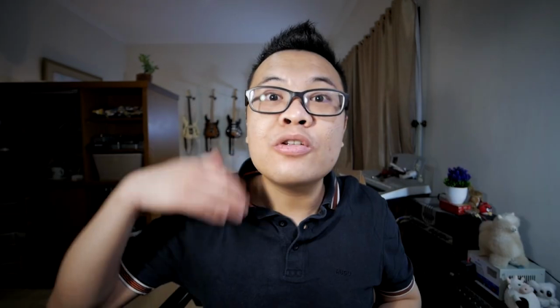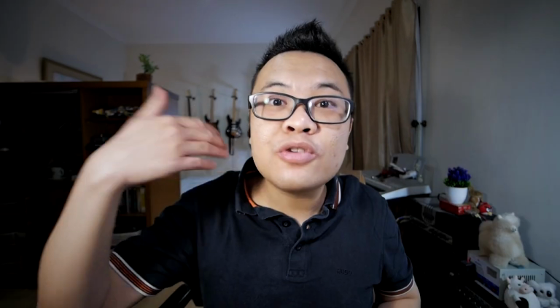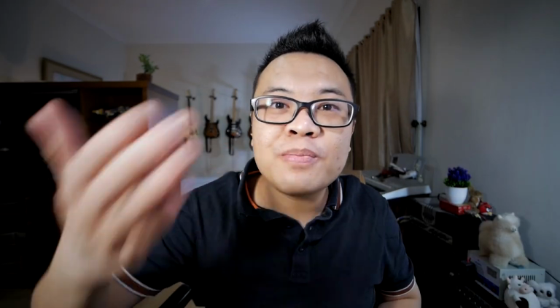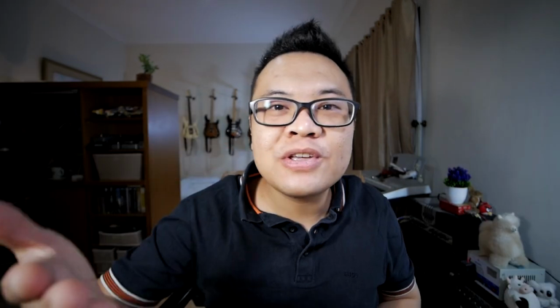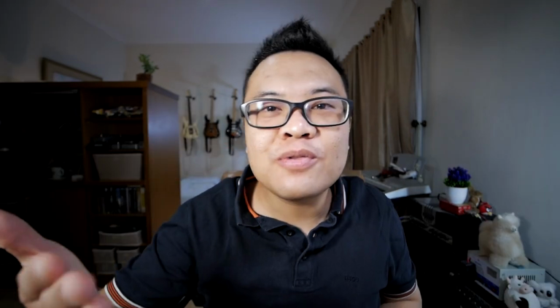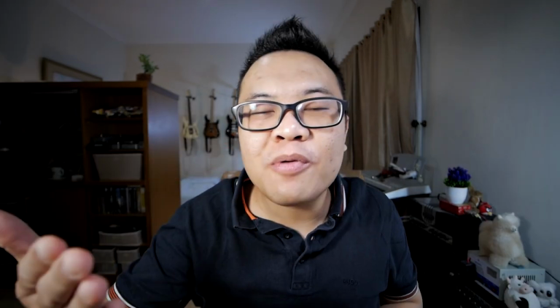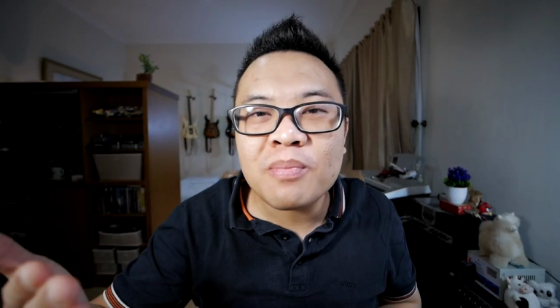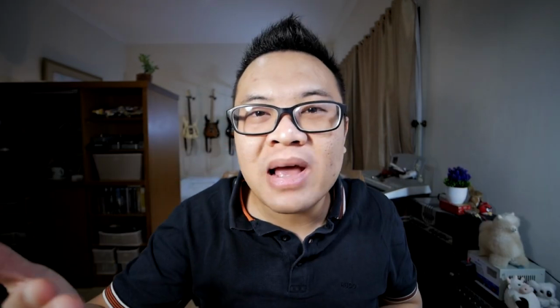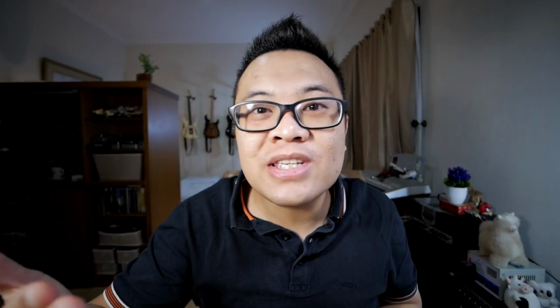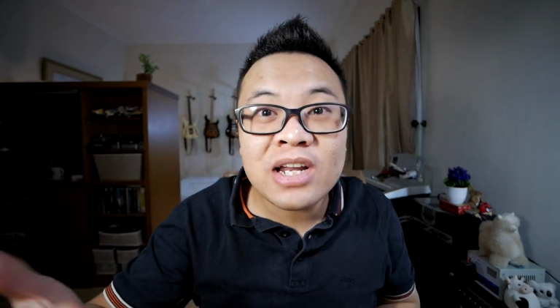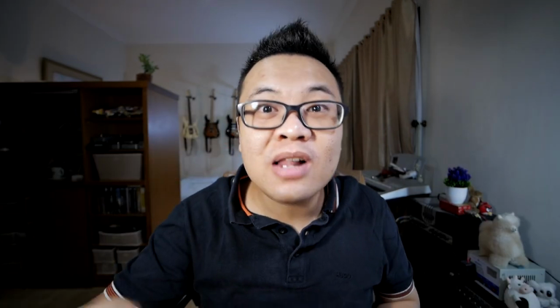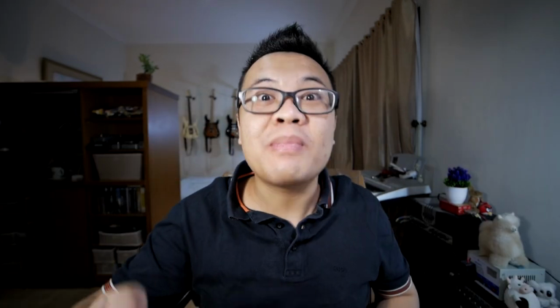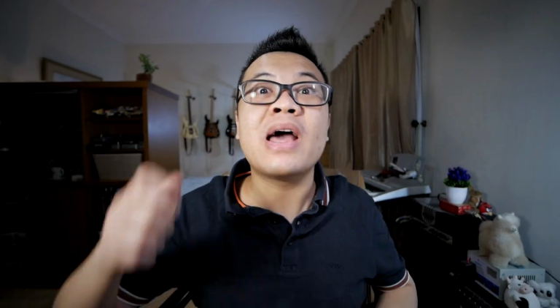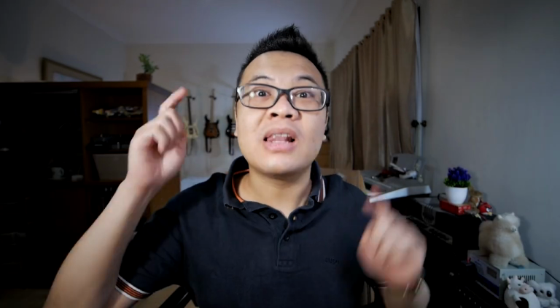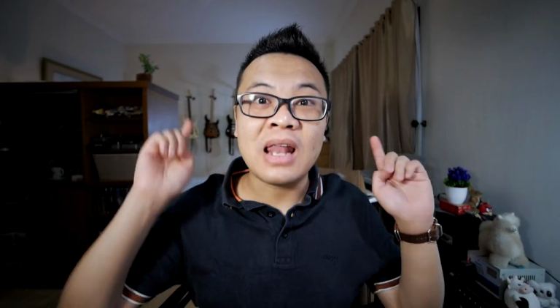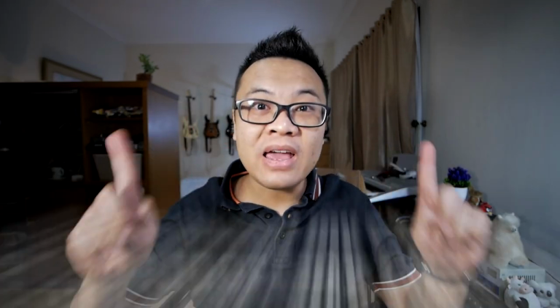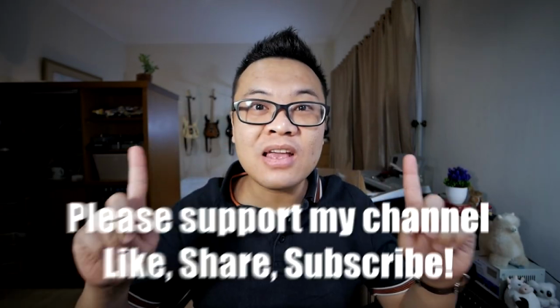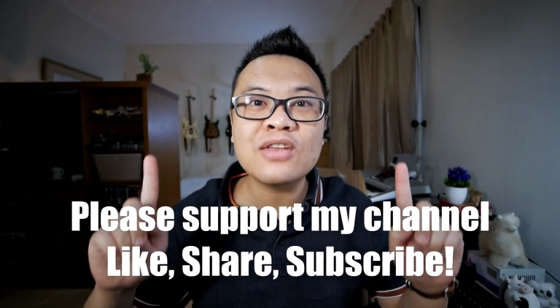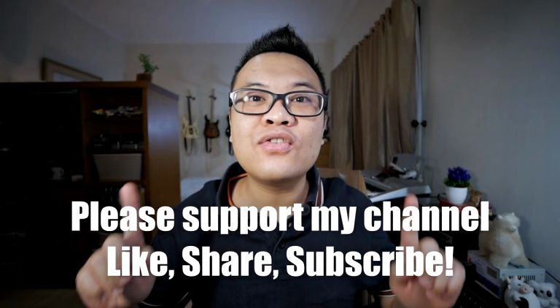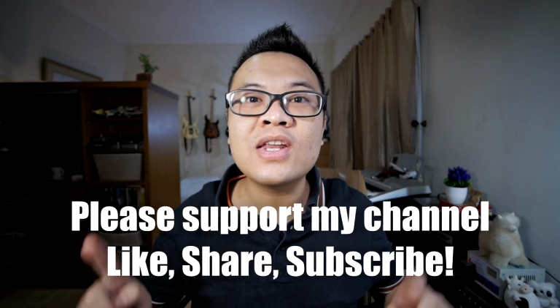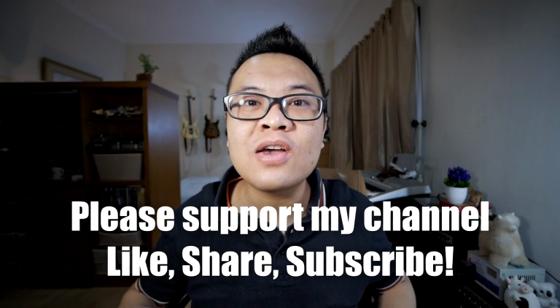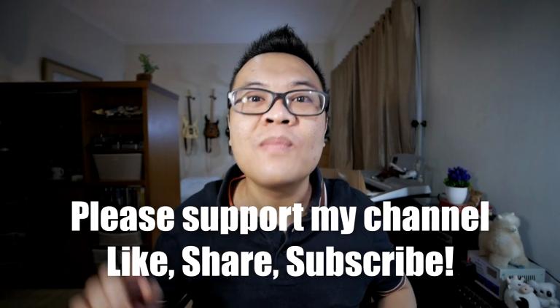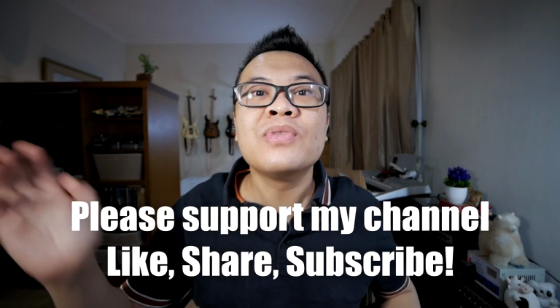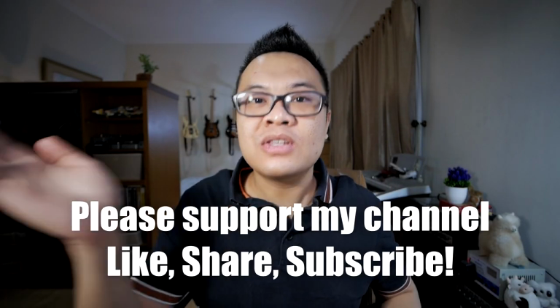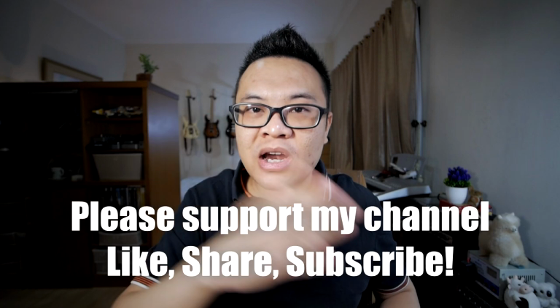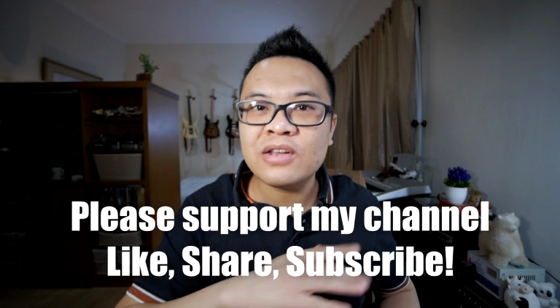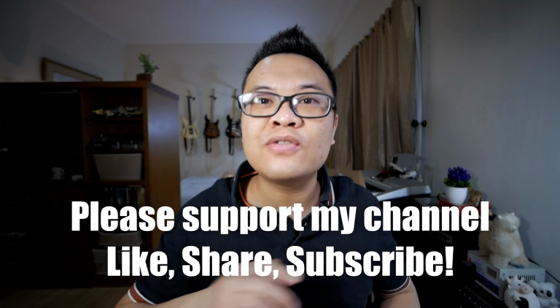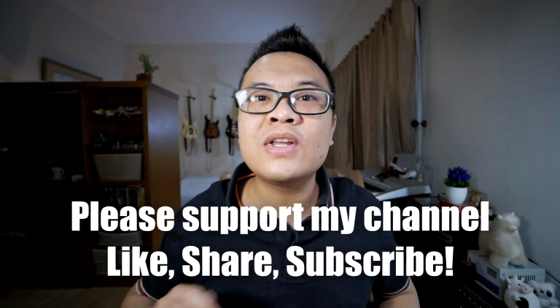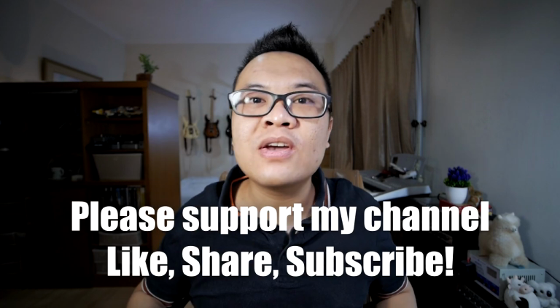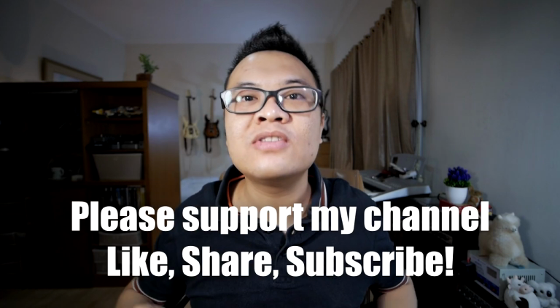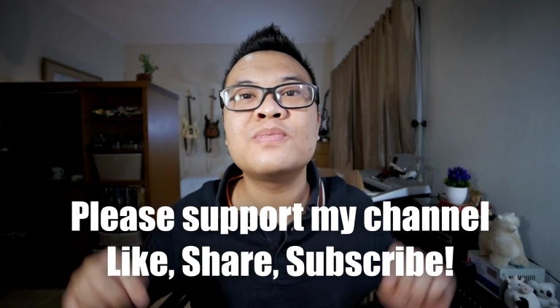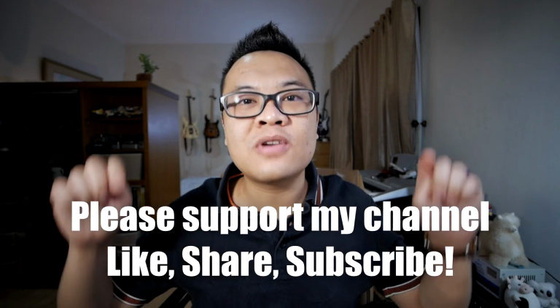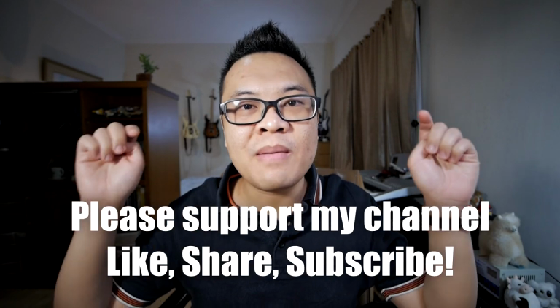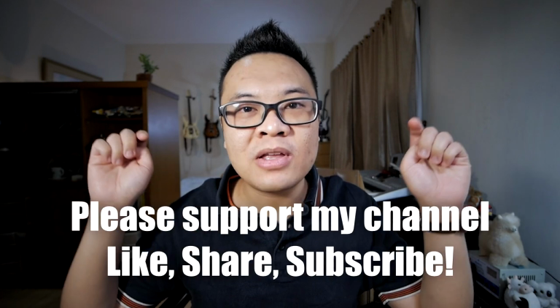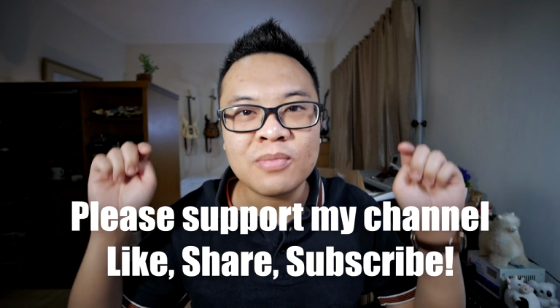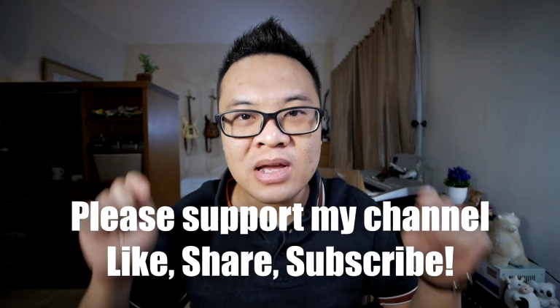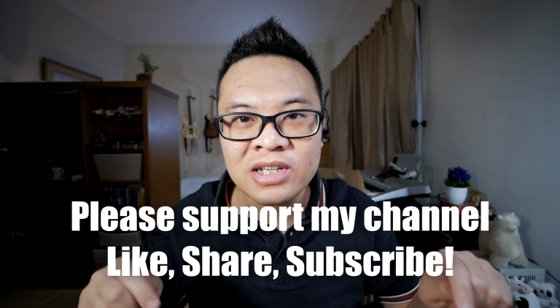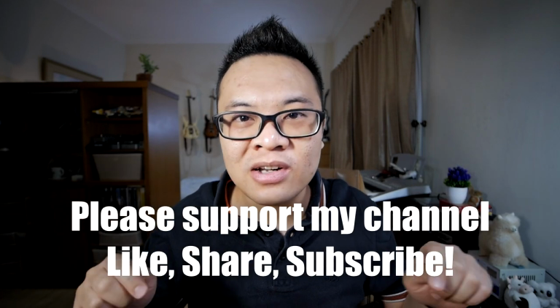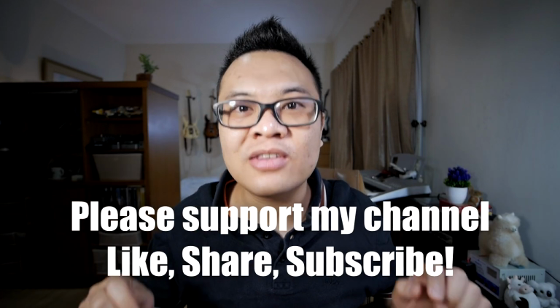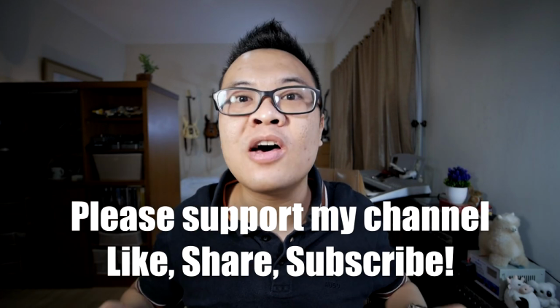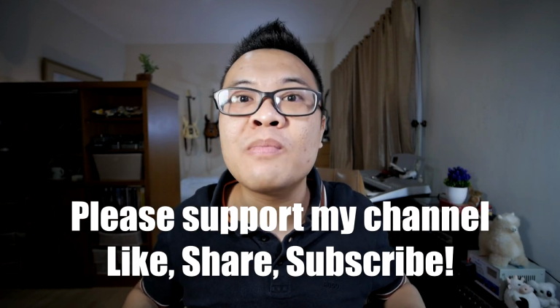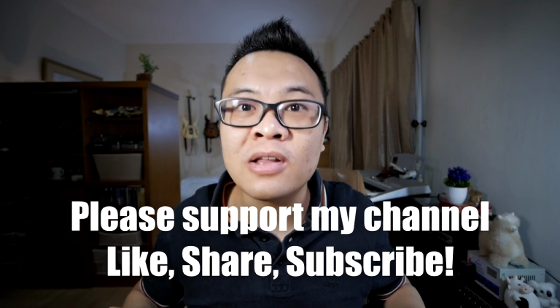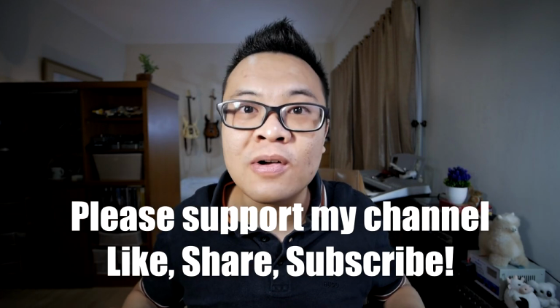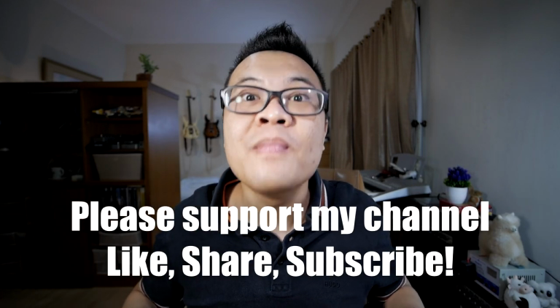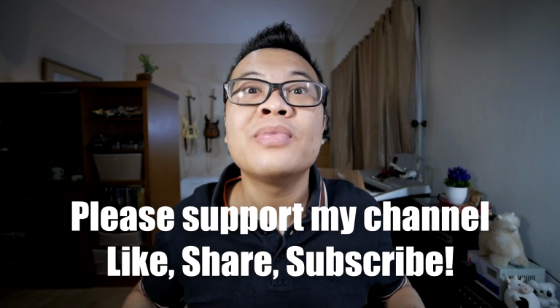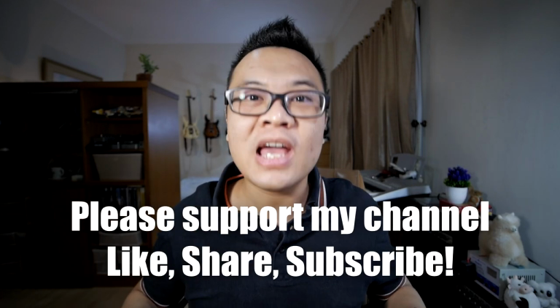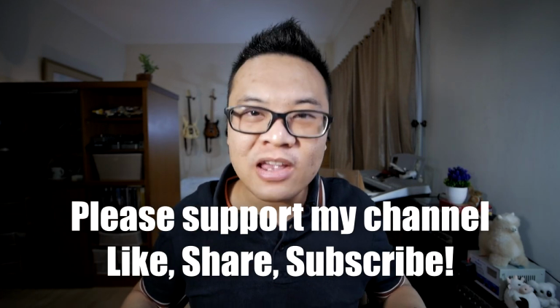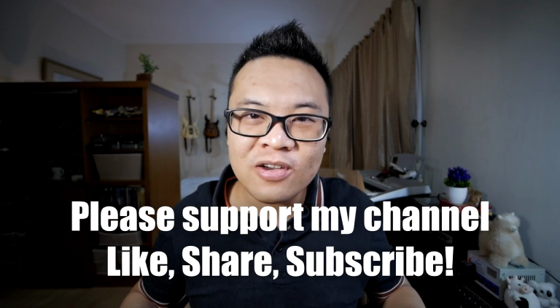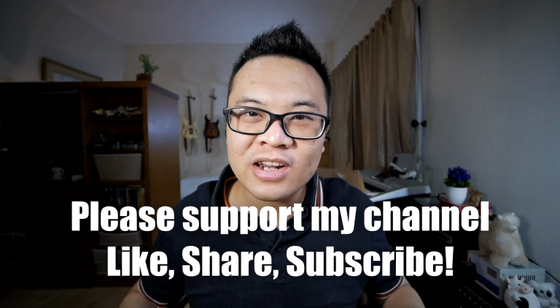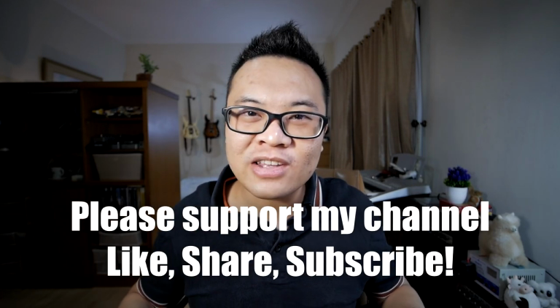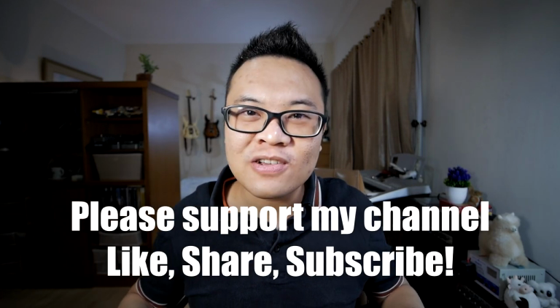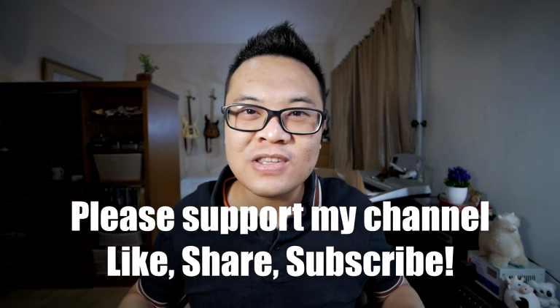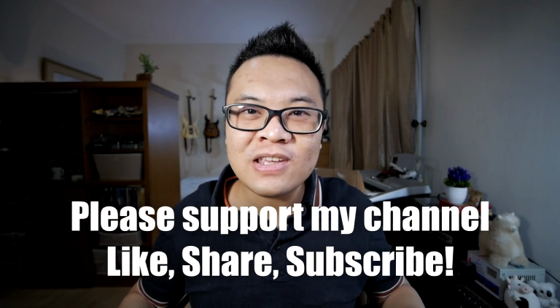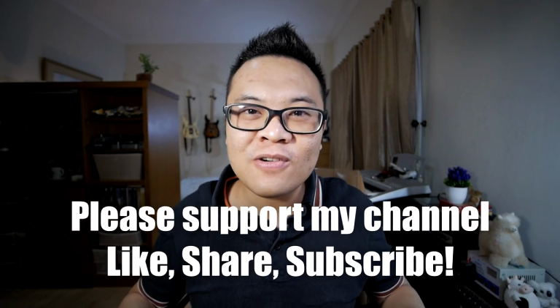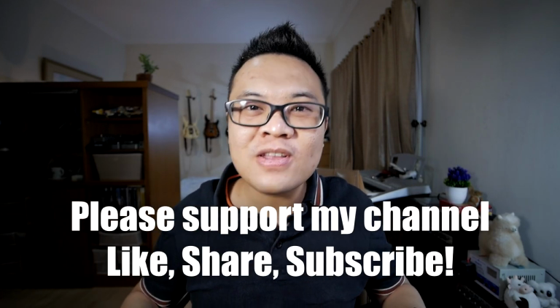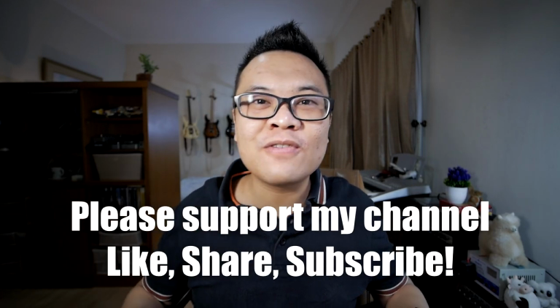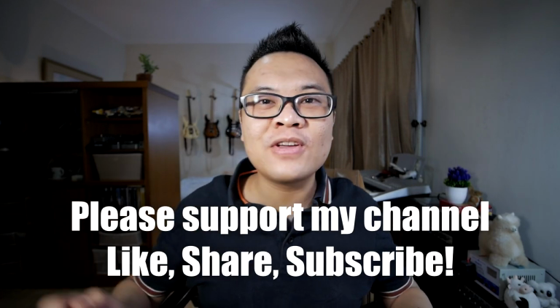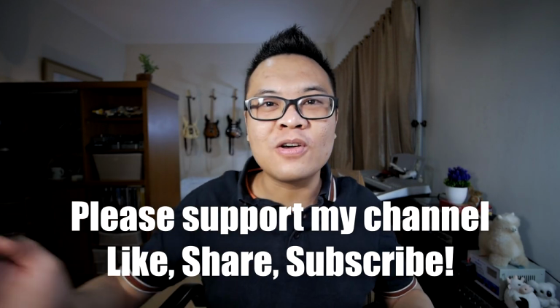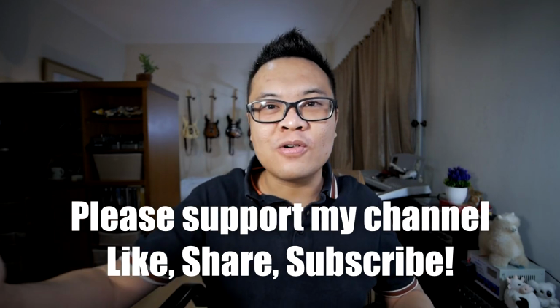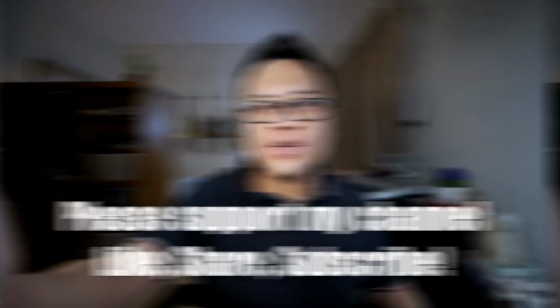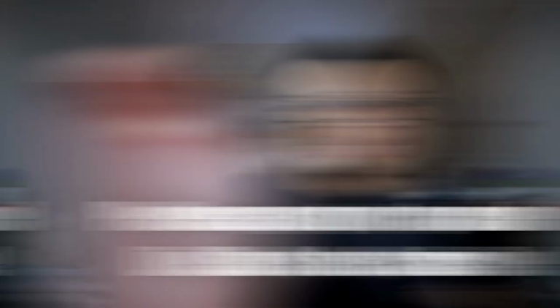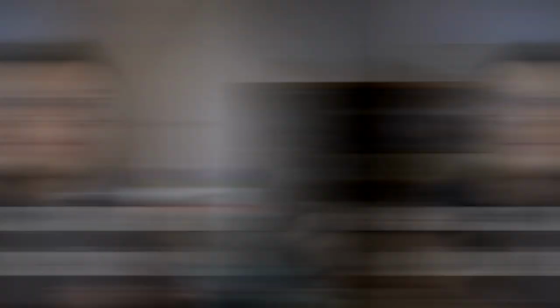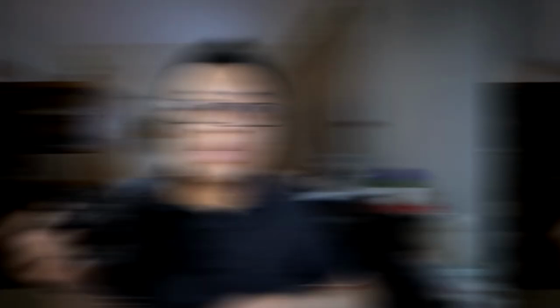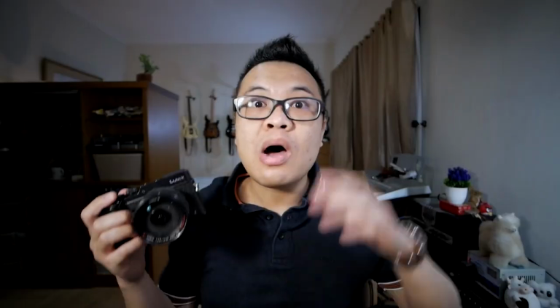Also, please support my channel by liking this video, sharing this video, and subscribing to my channel down below. Thank you and let's continue with the video.